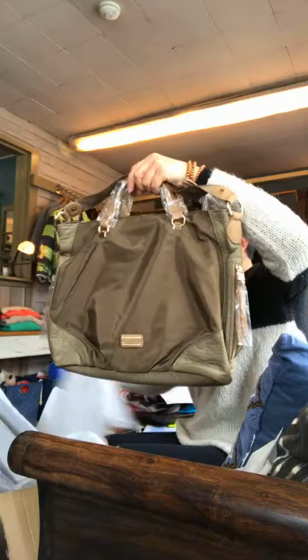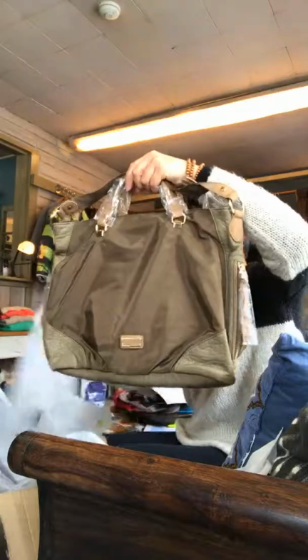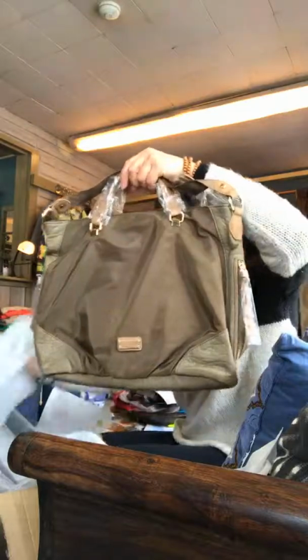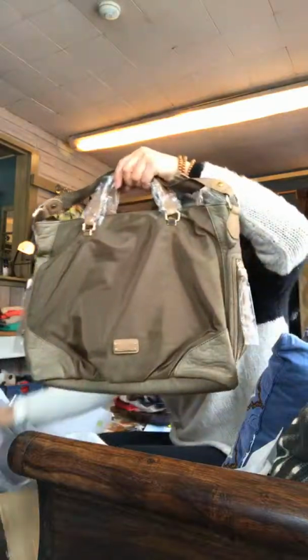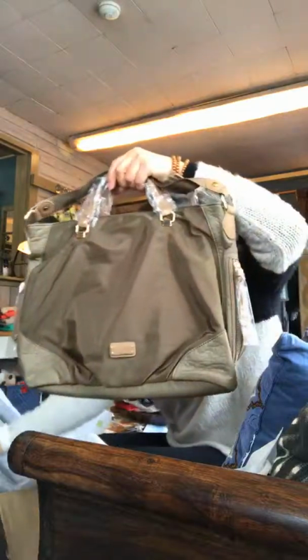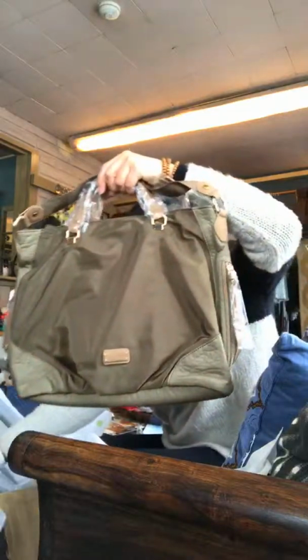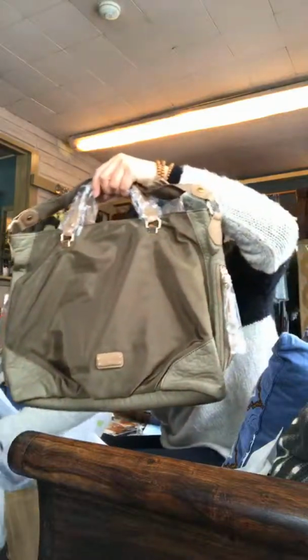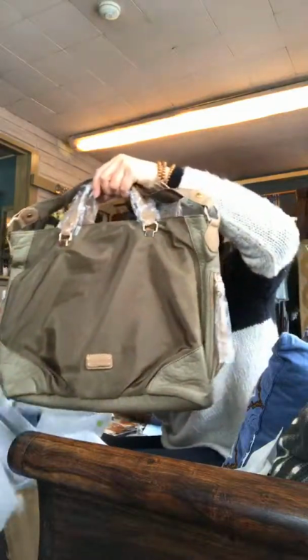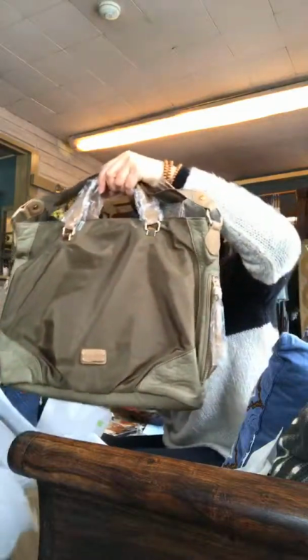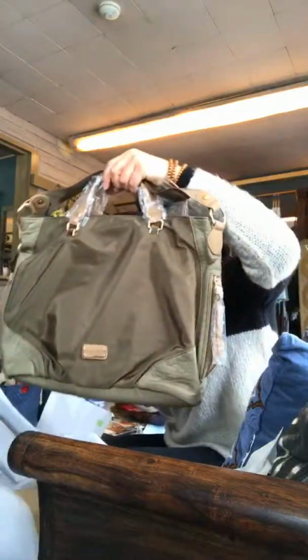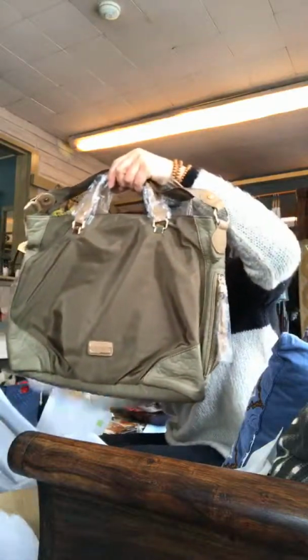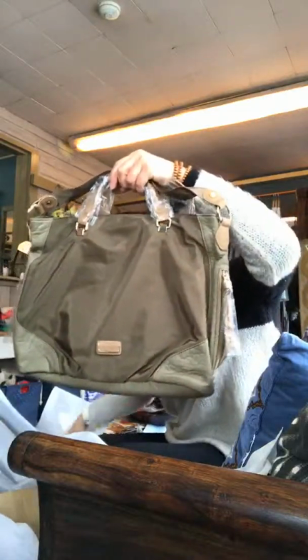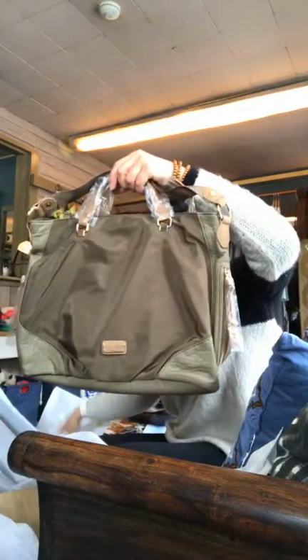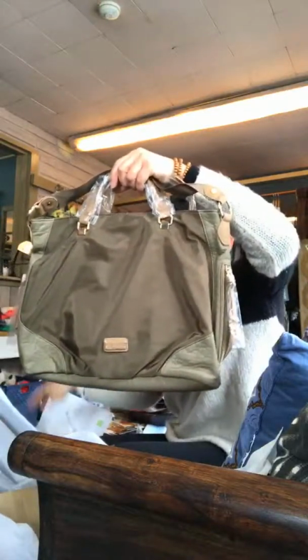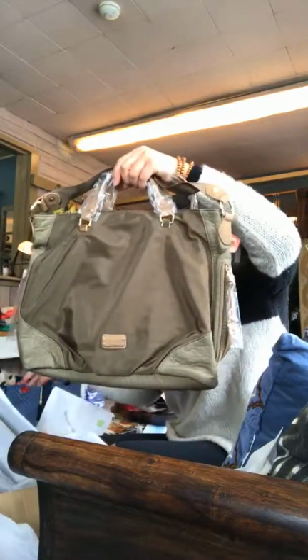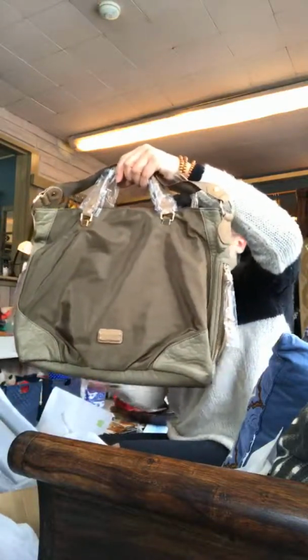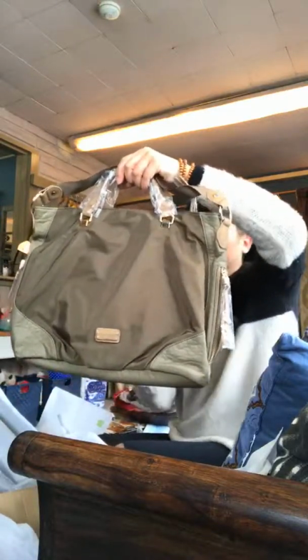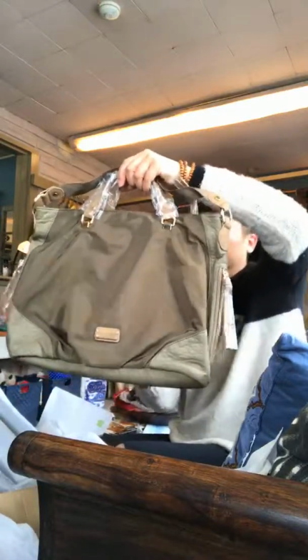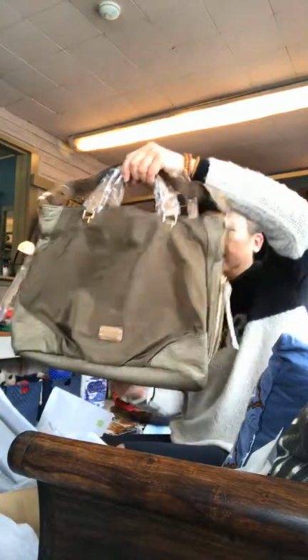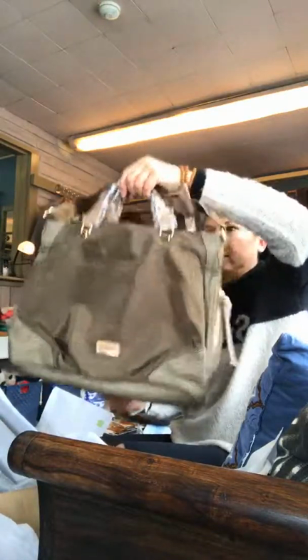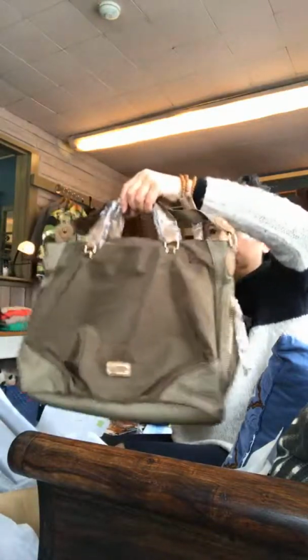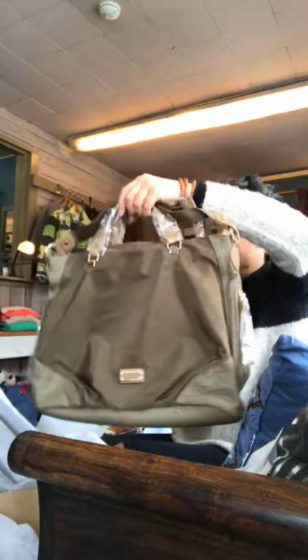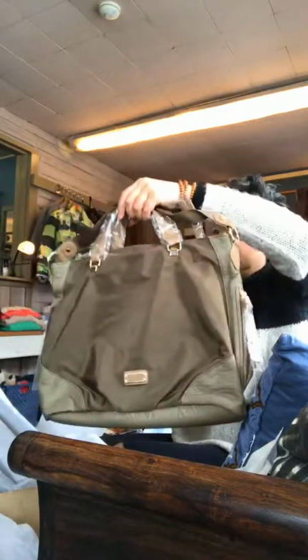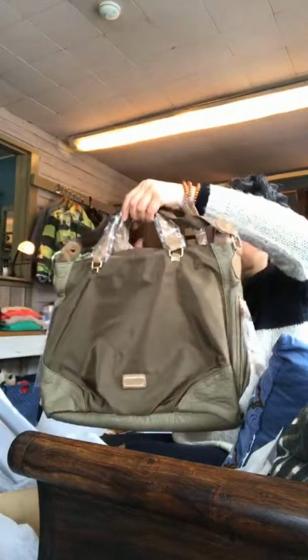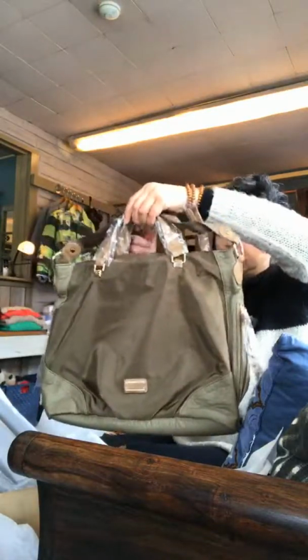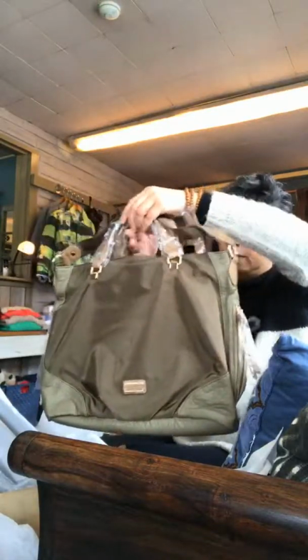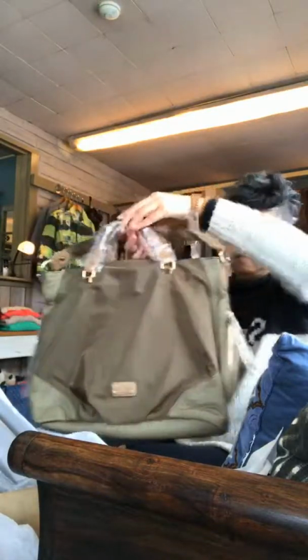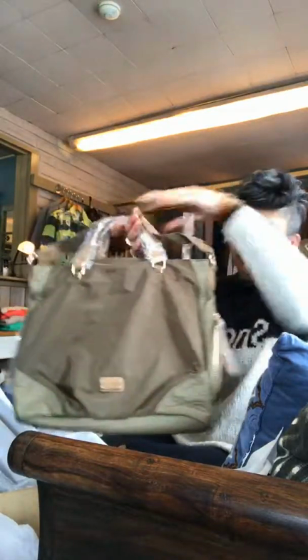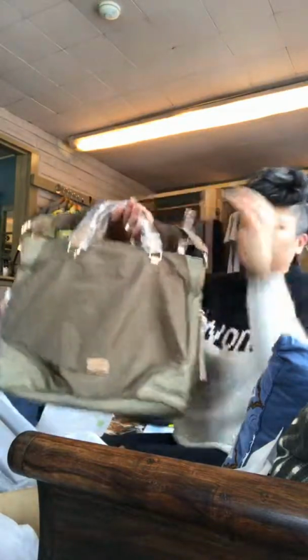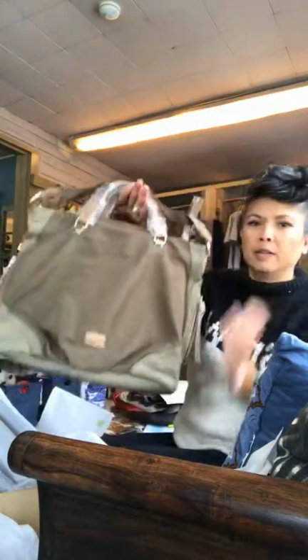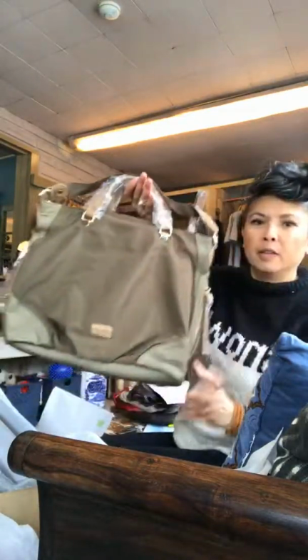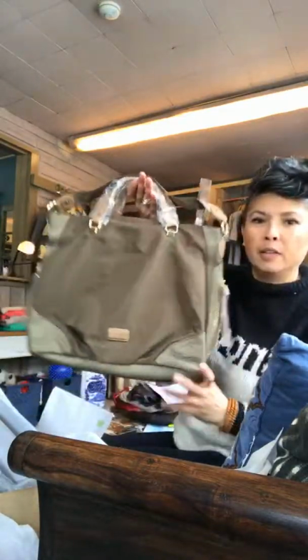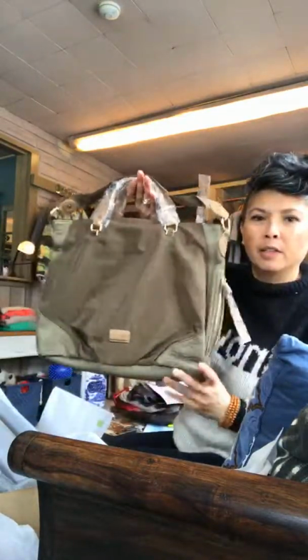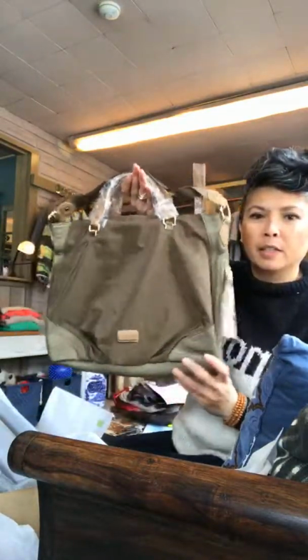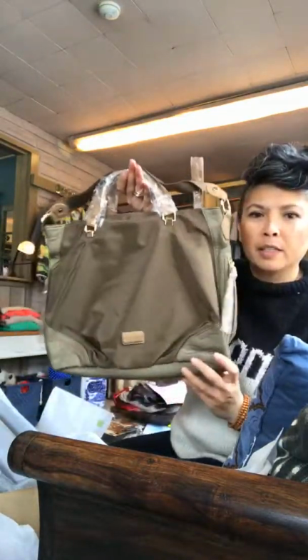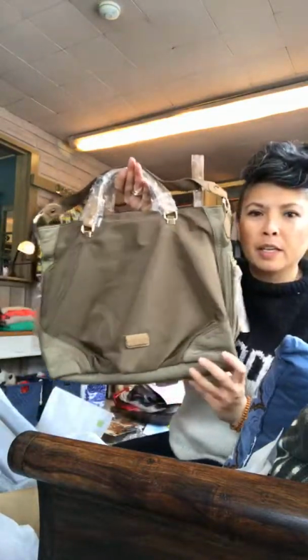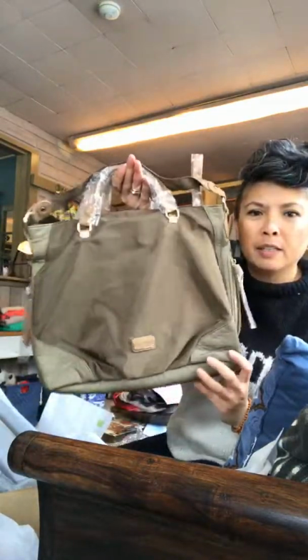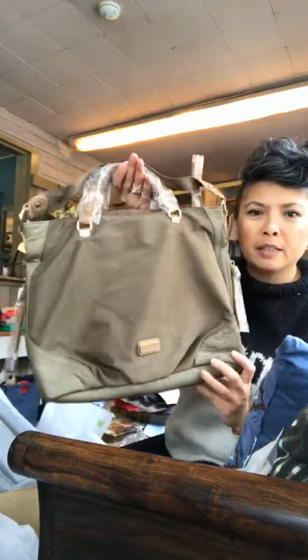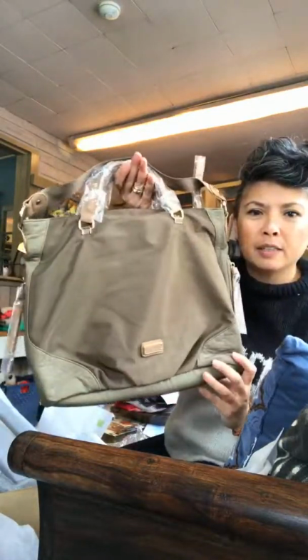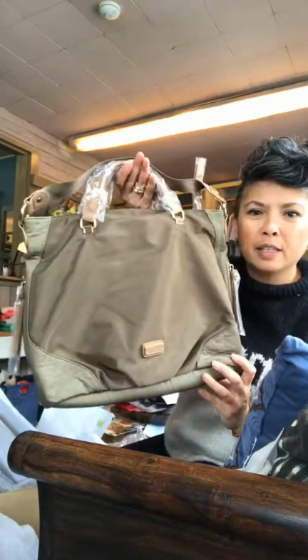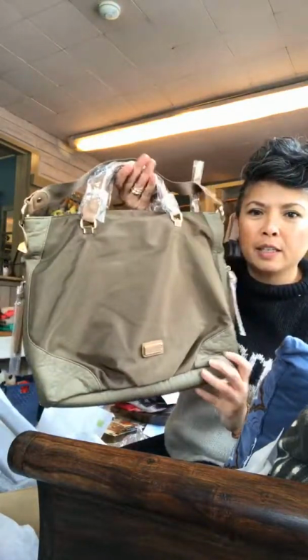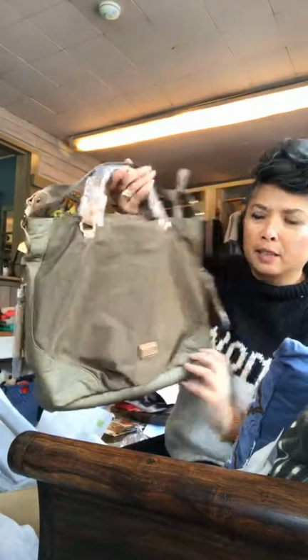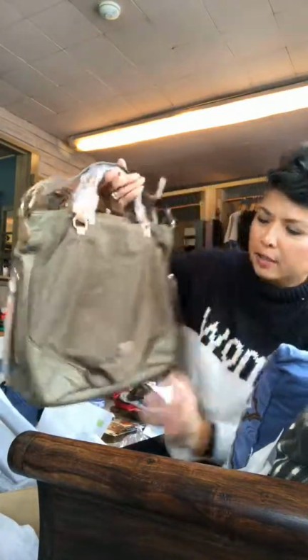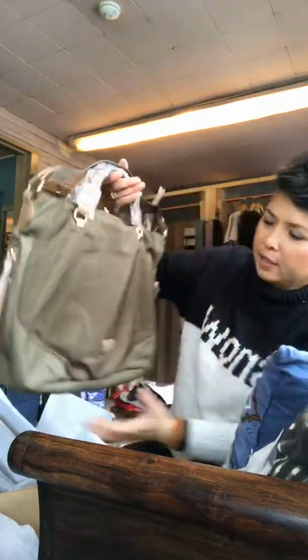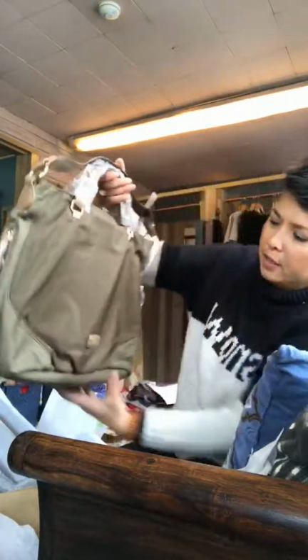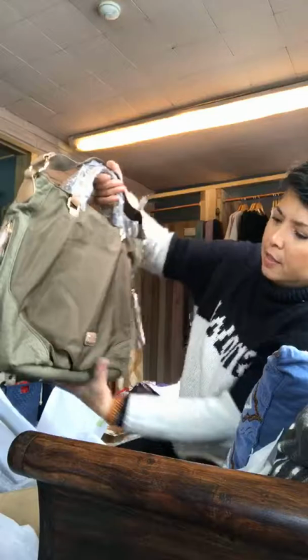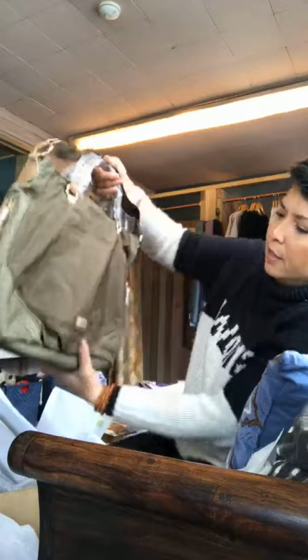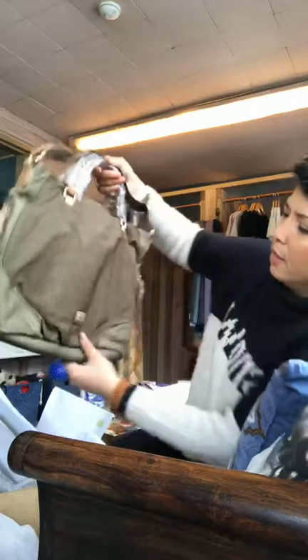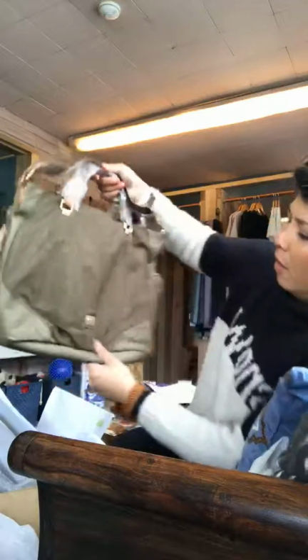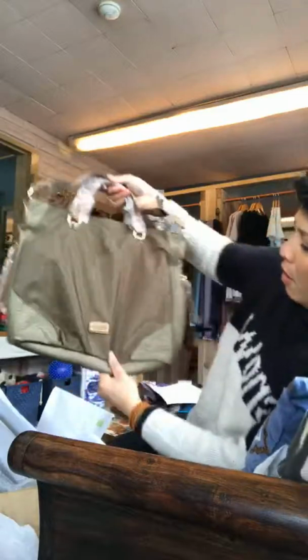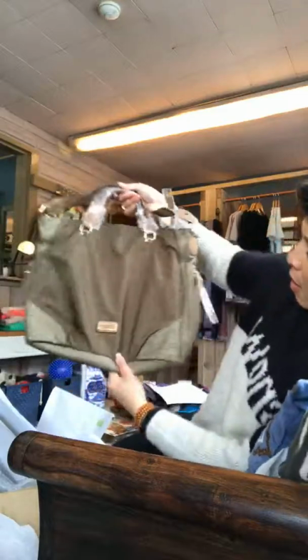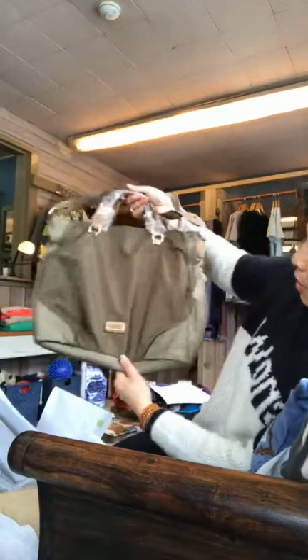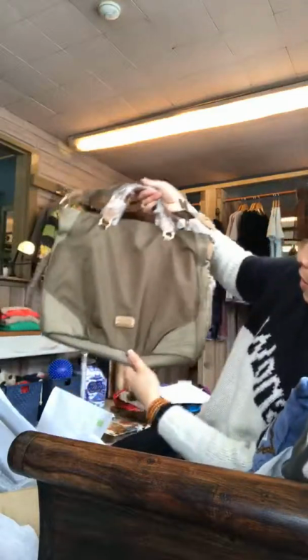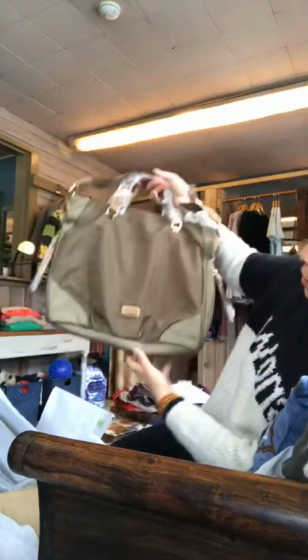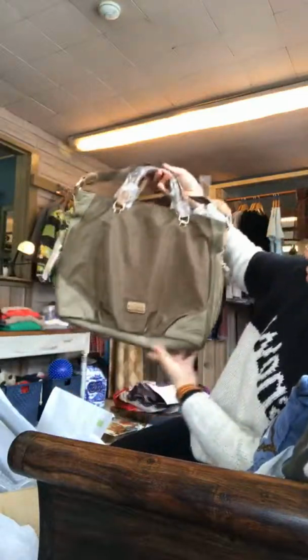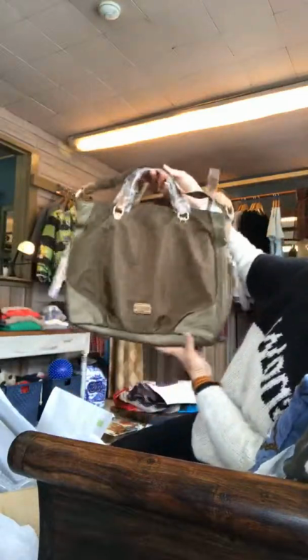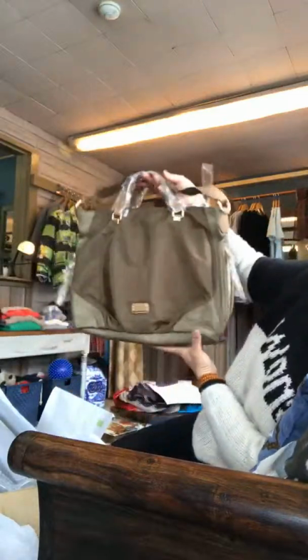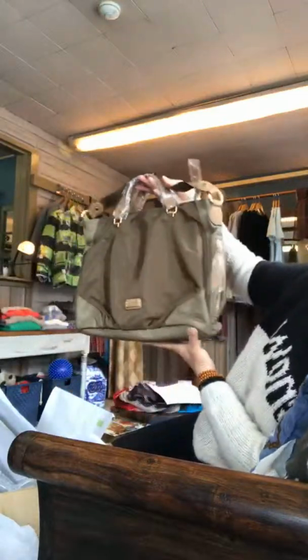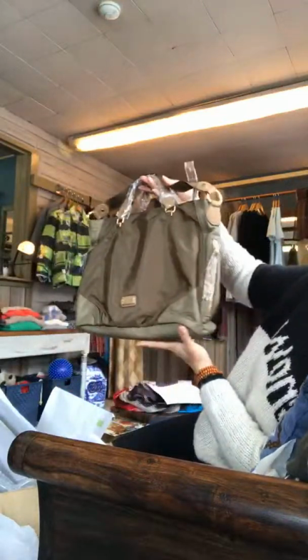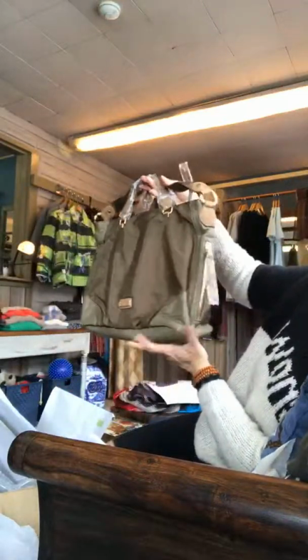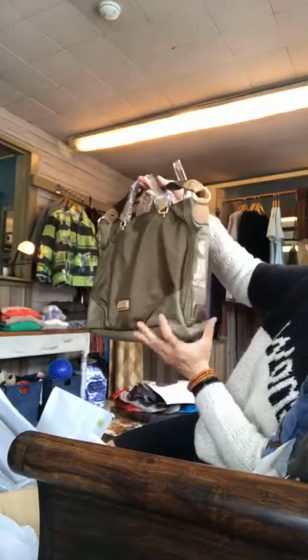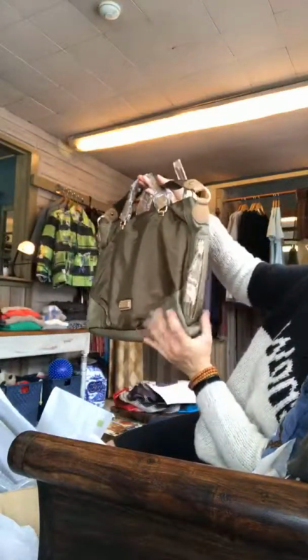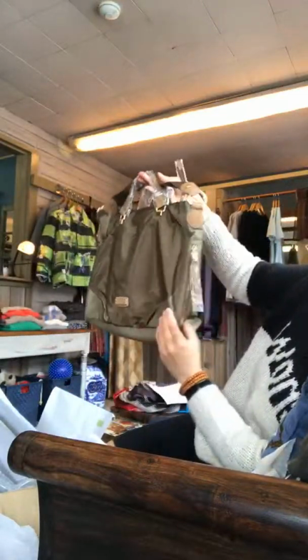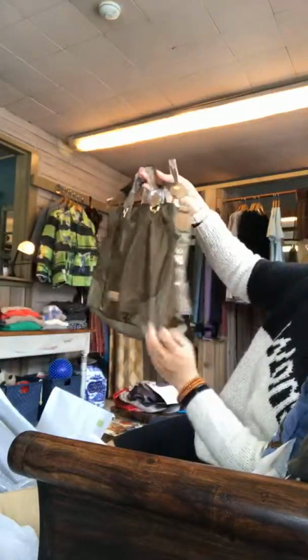I haven't seen purses that are this cute. Nobody does the detail and the color combination like this. Same interiors.